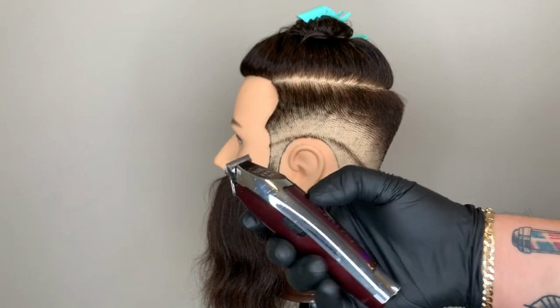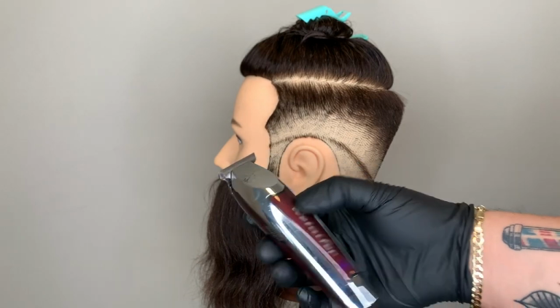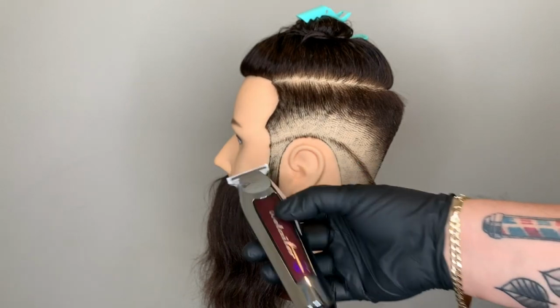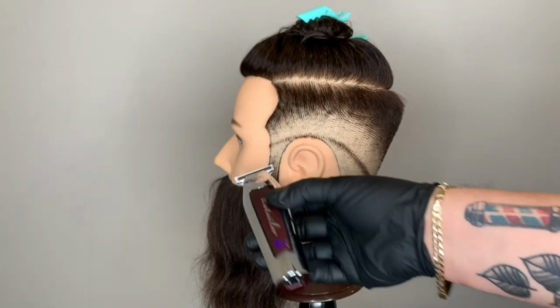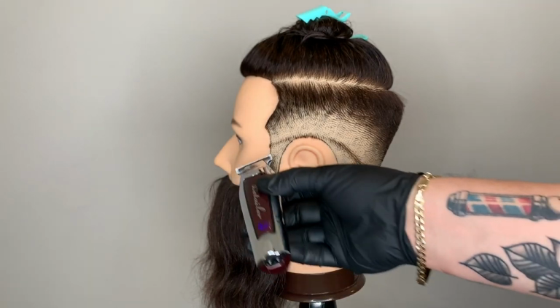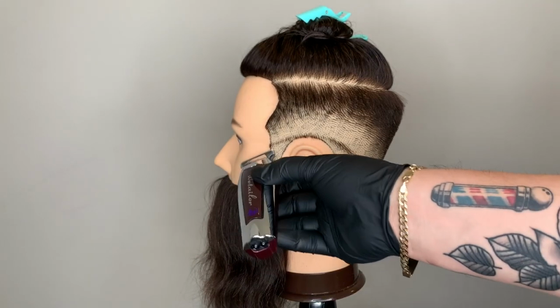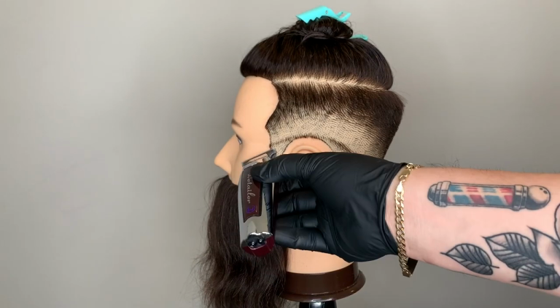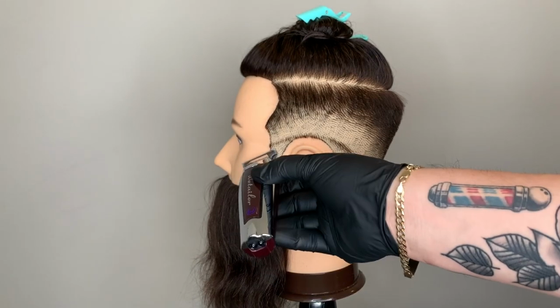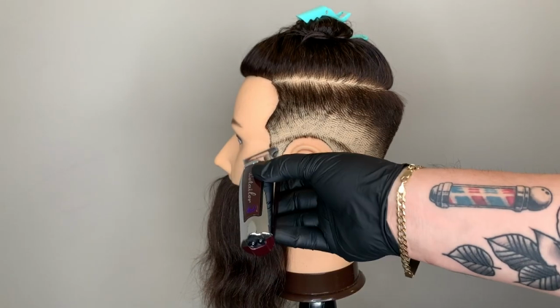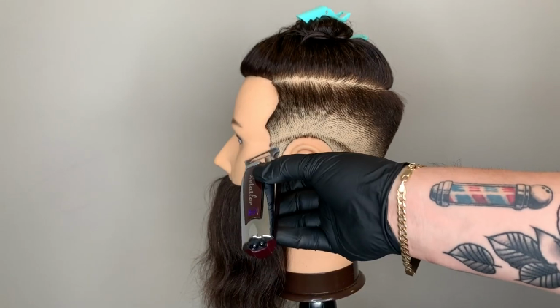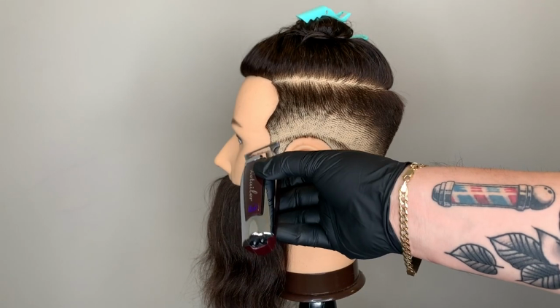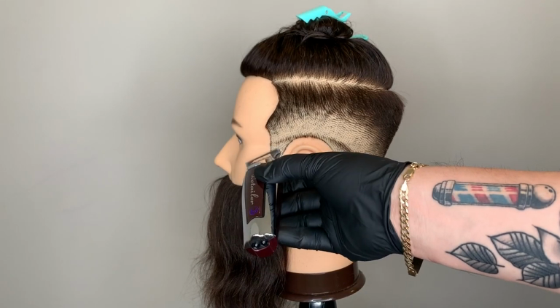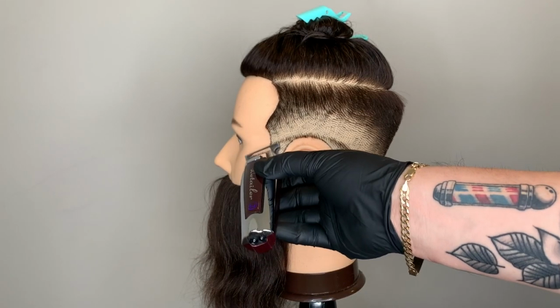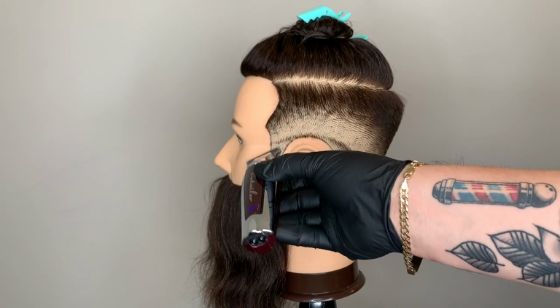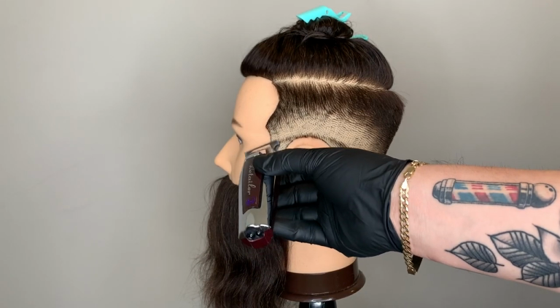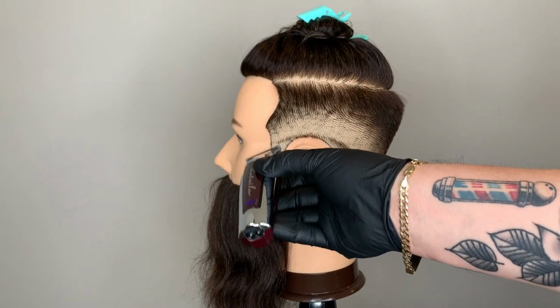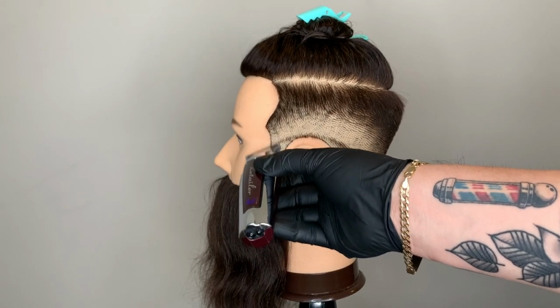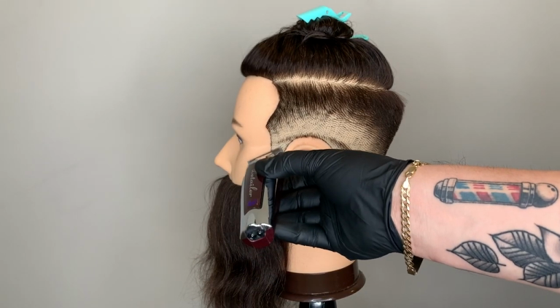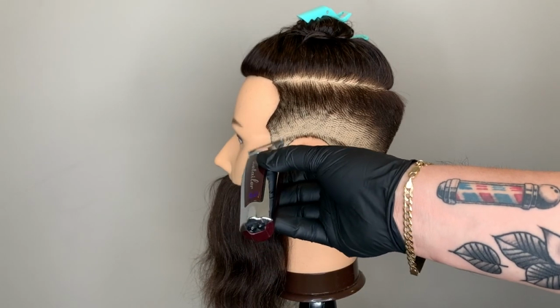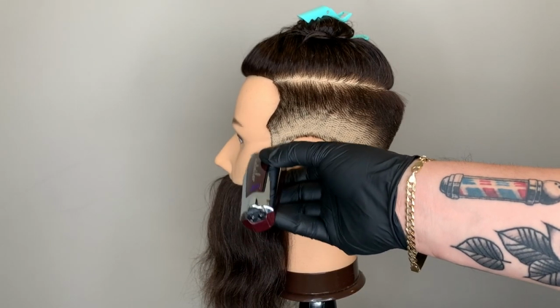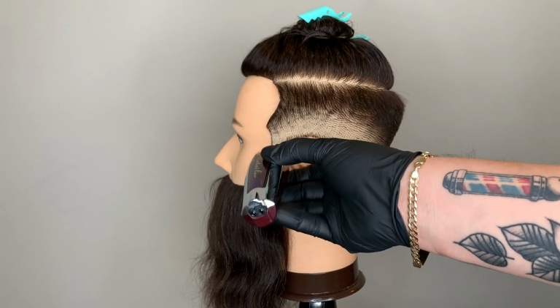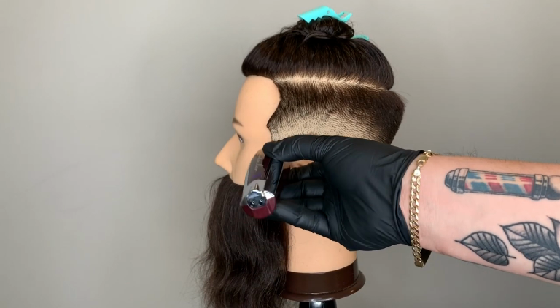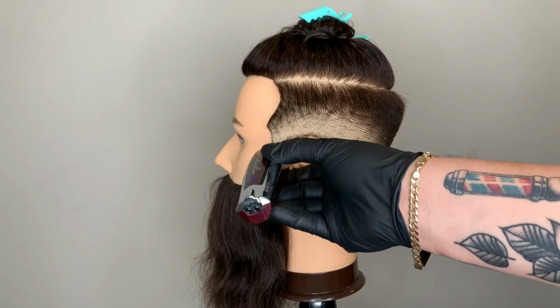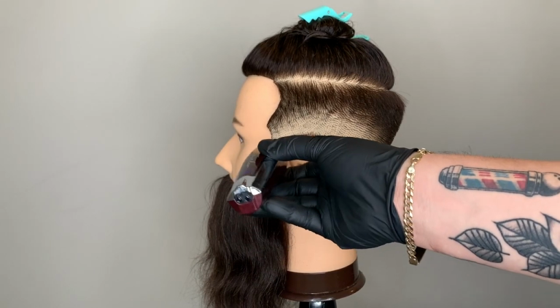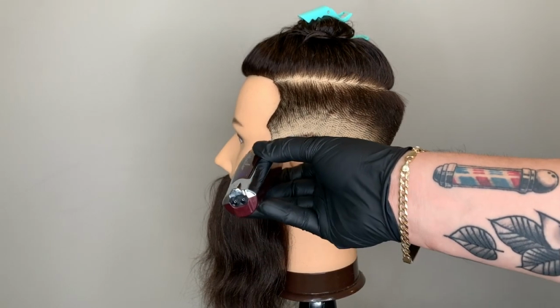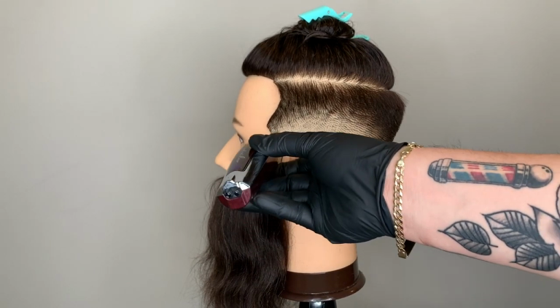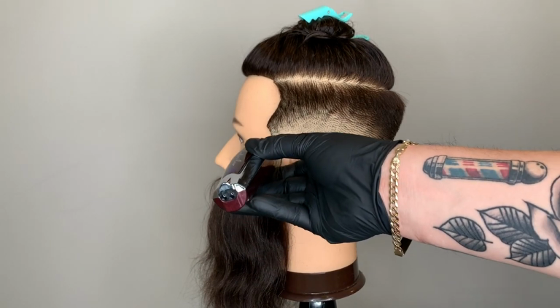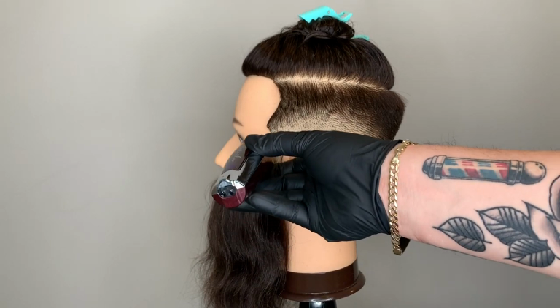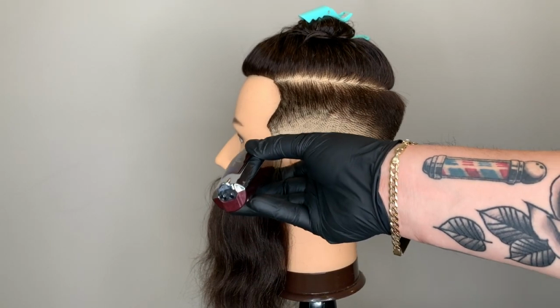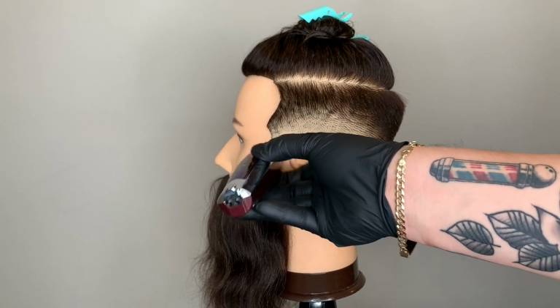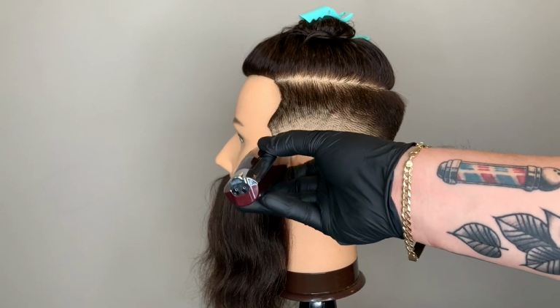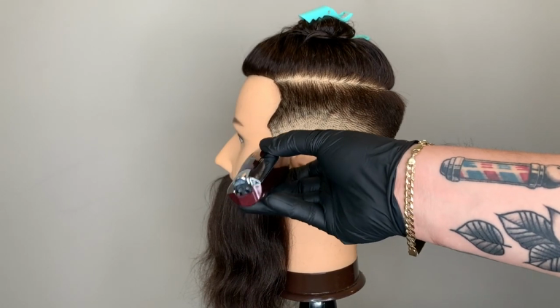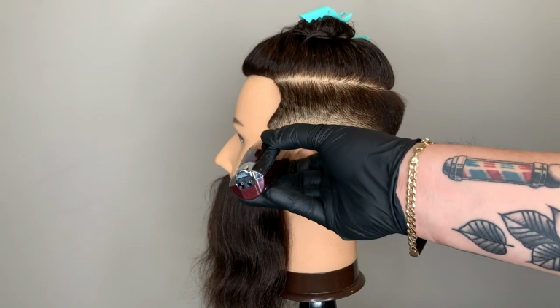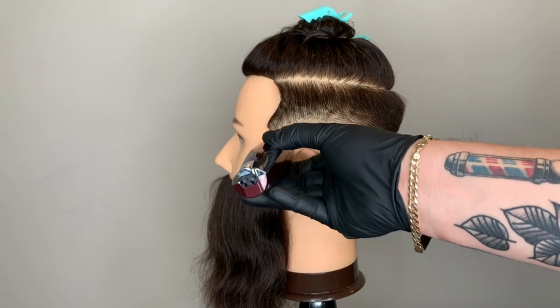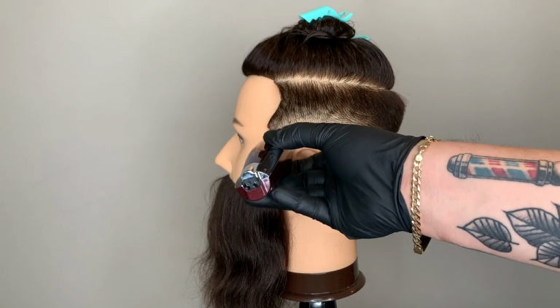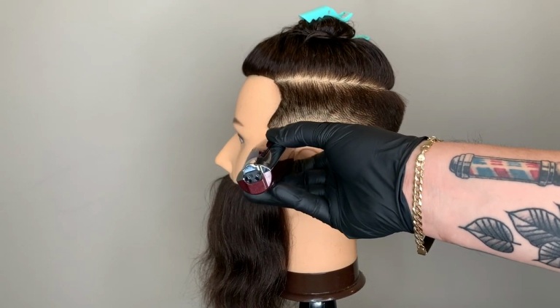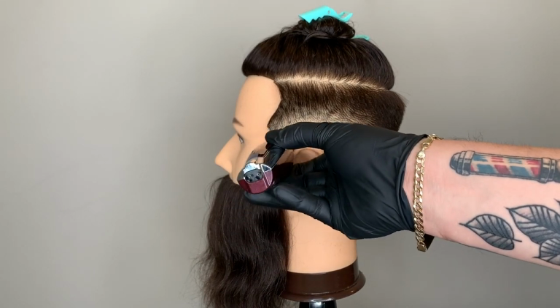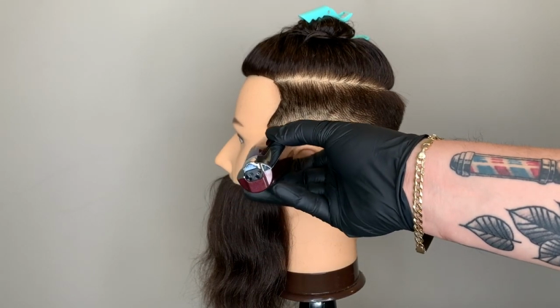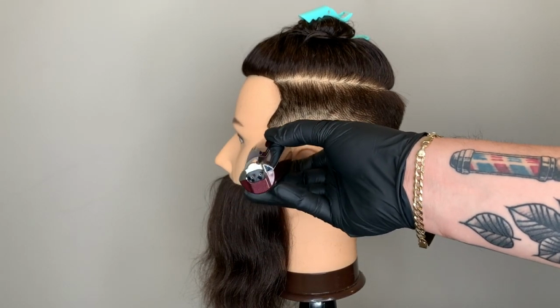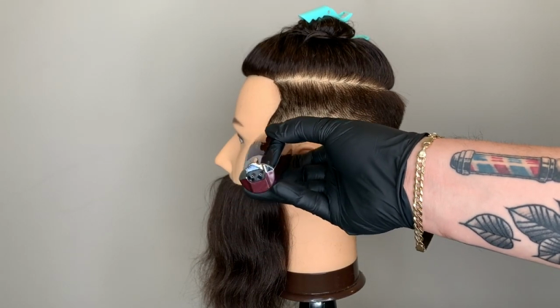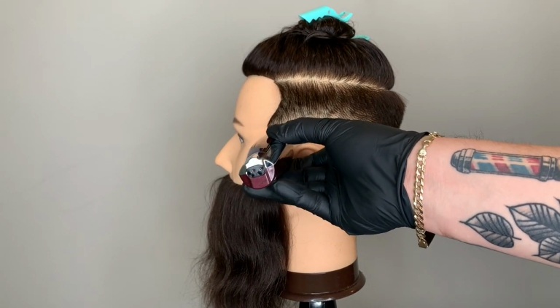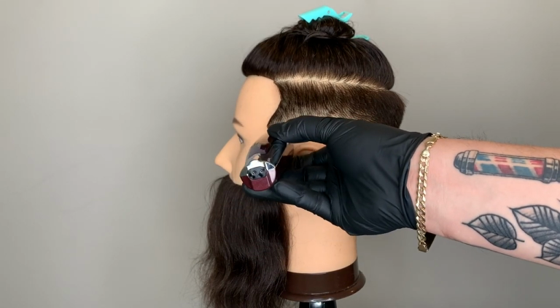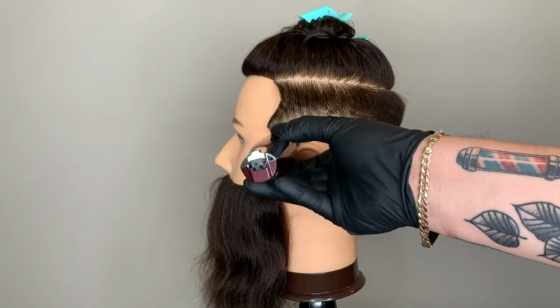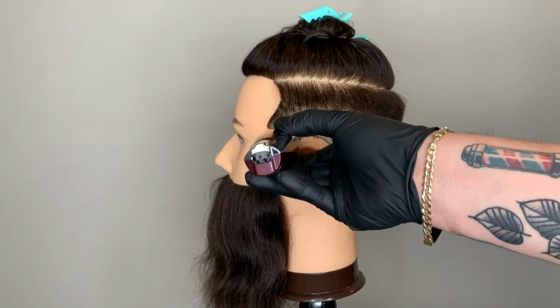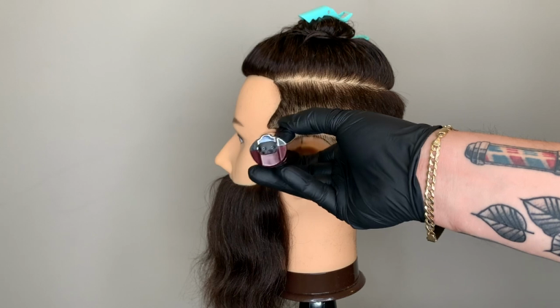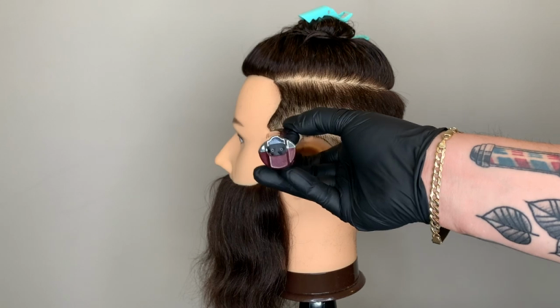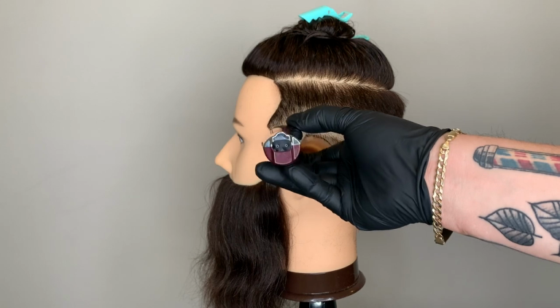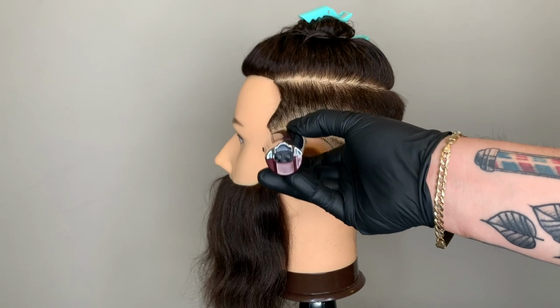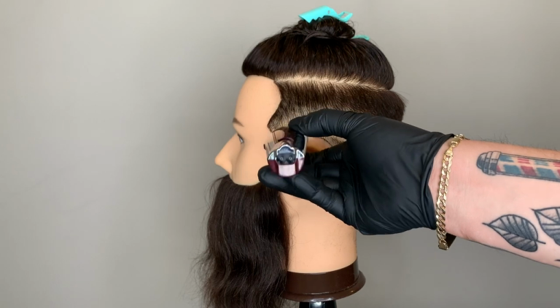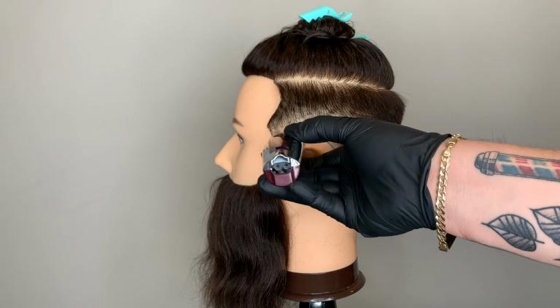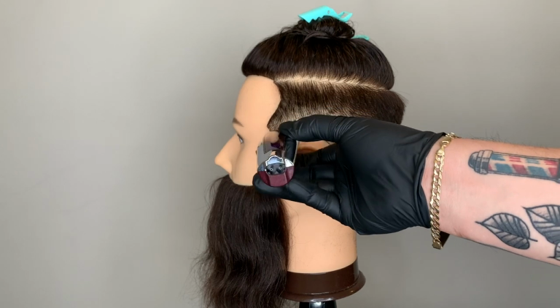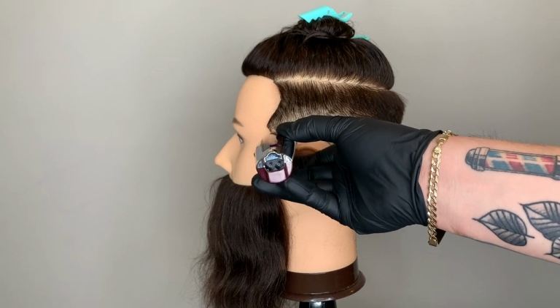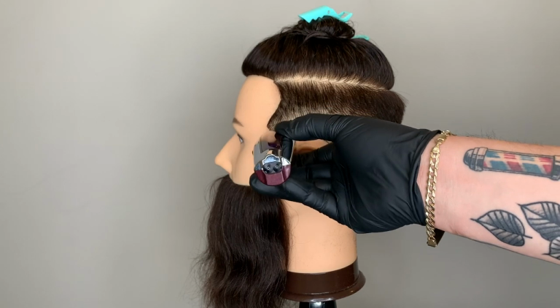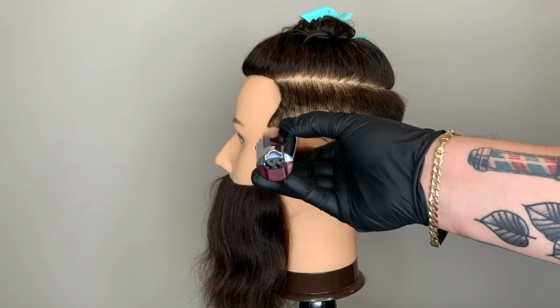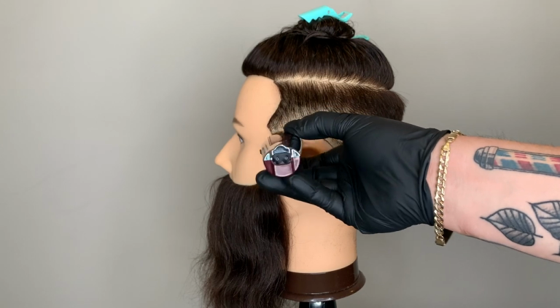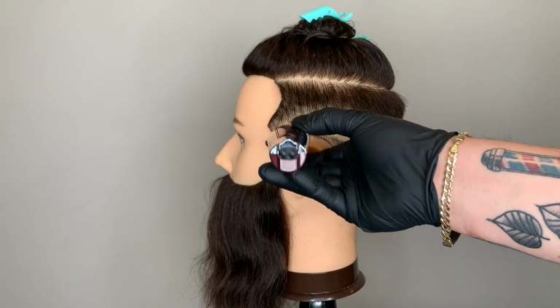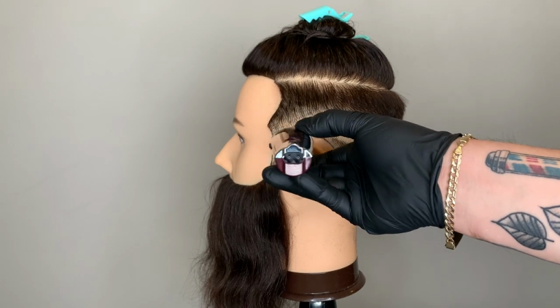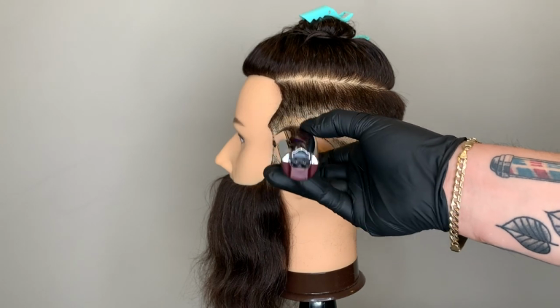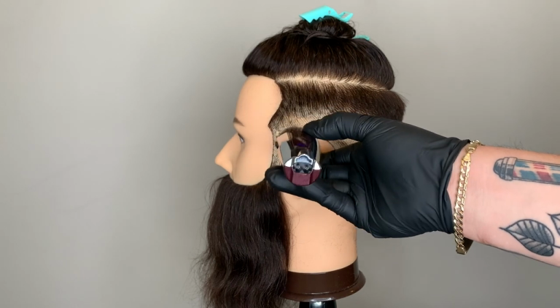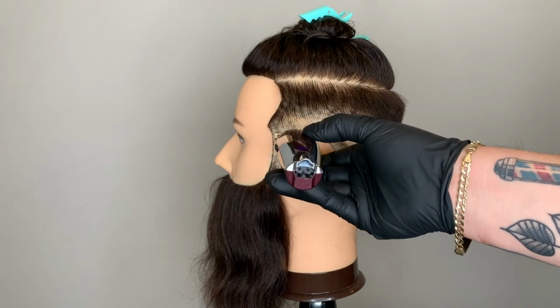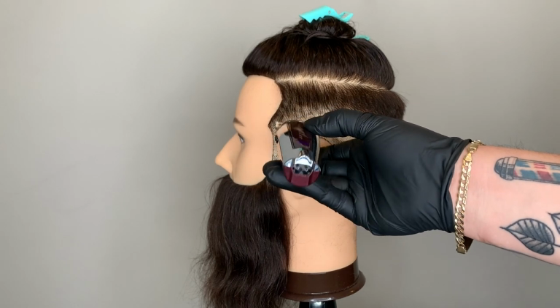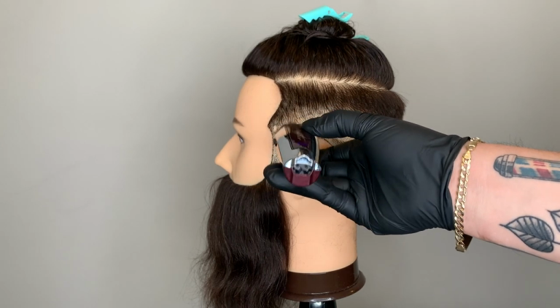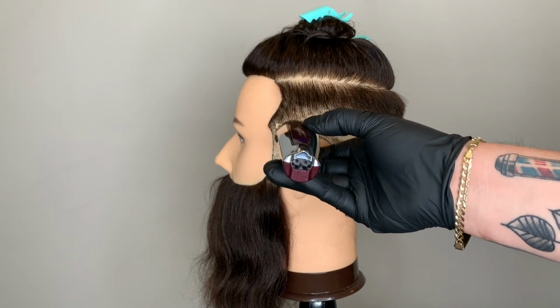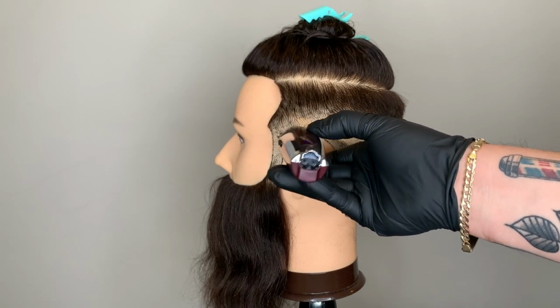Going back in with my Wall cordless detailer LI Pro, I'm going to go ahead and remove that quarter inch line that we left around the perimeter of the head.